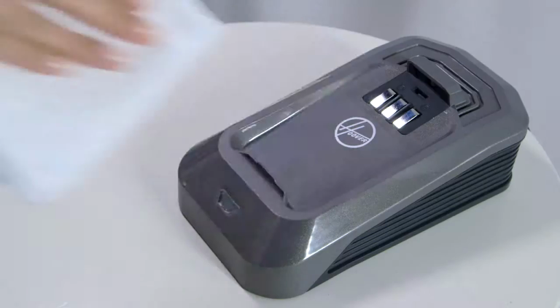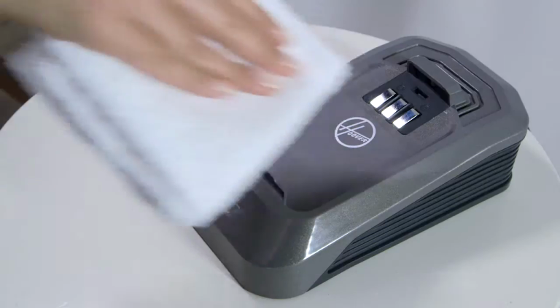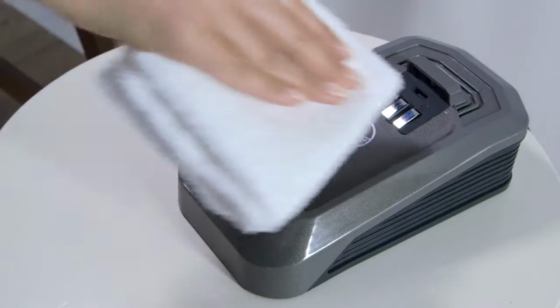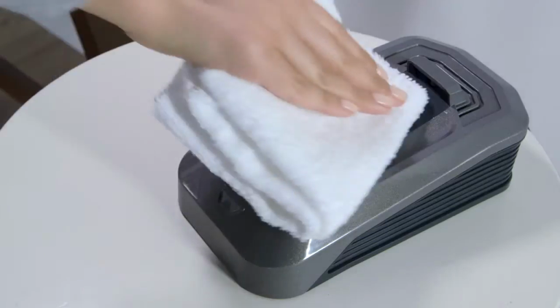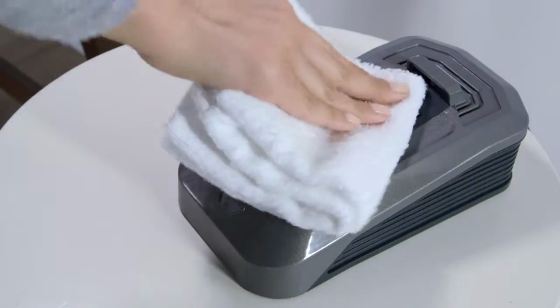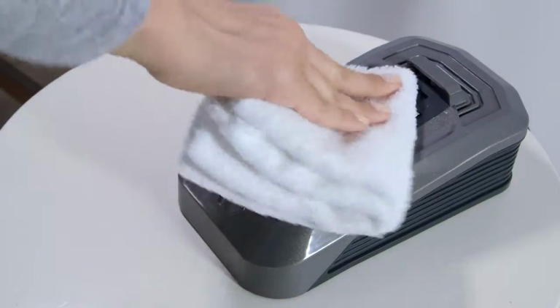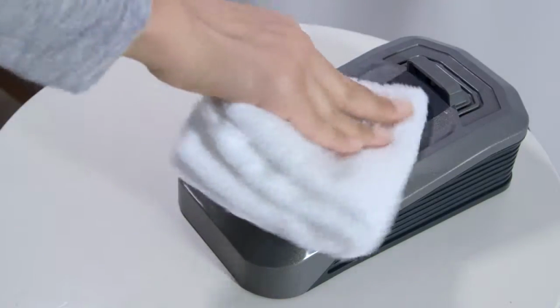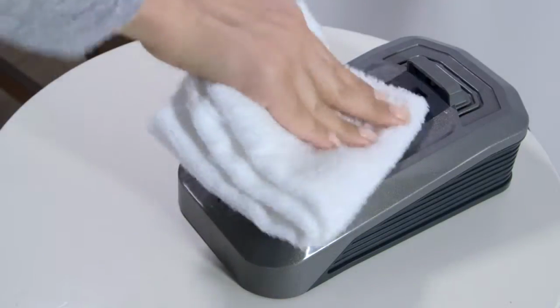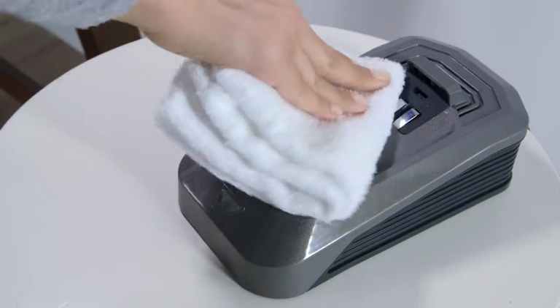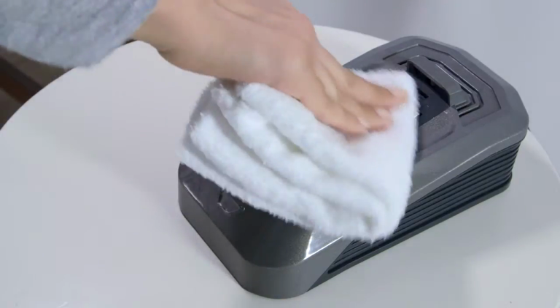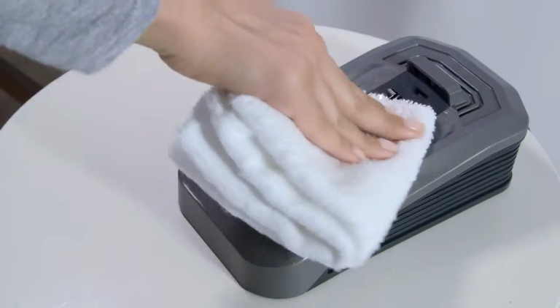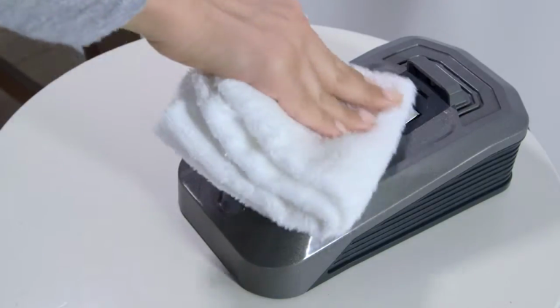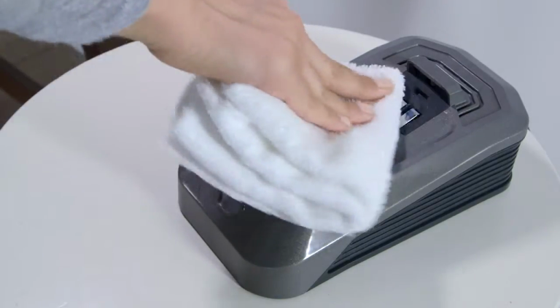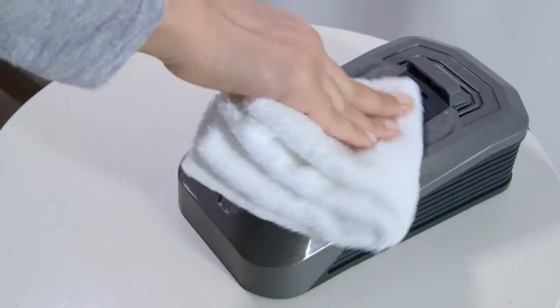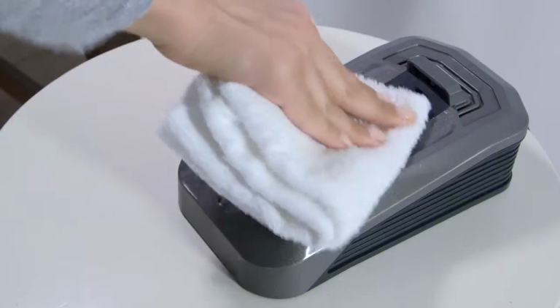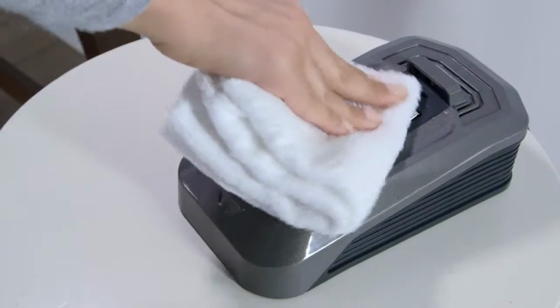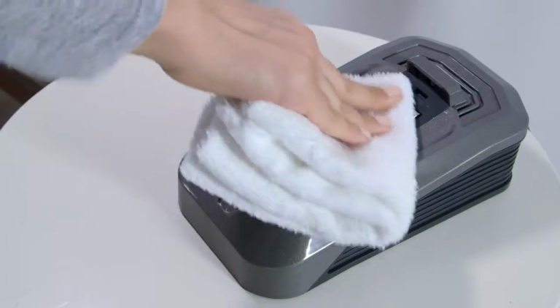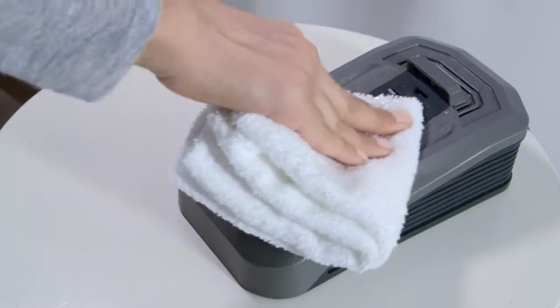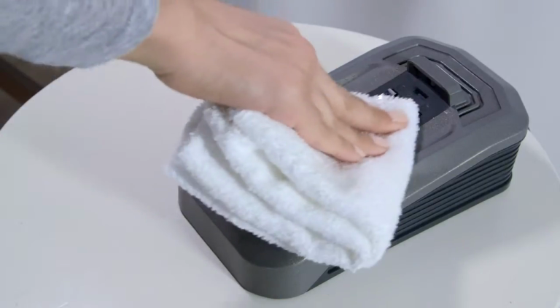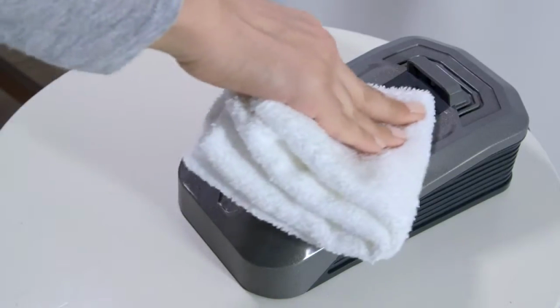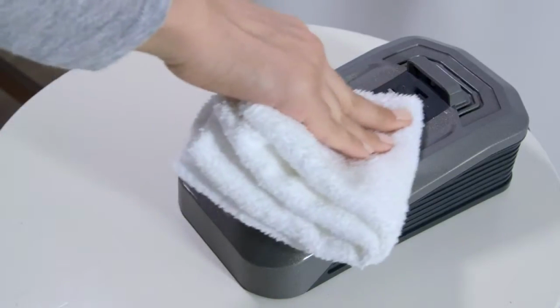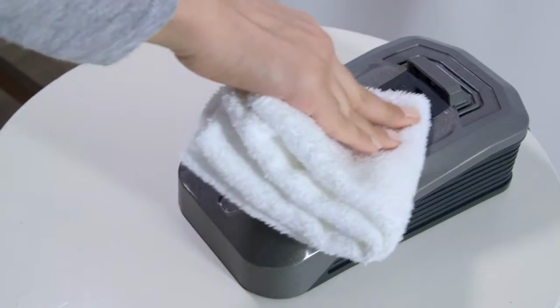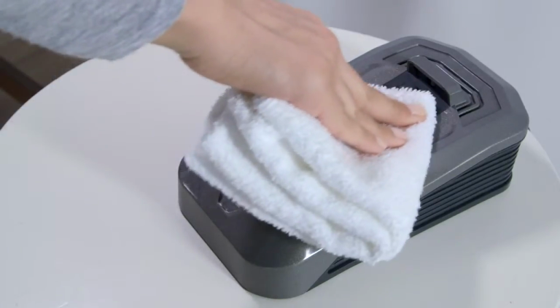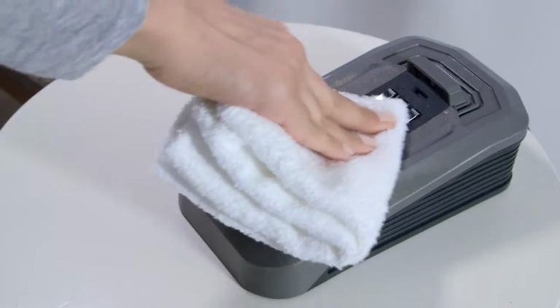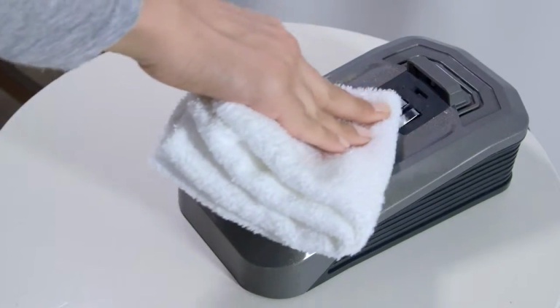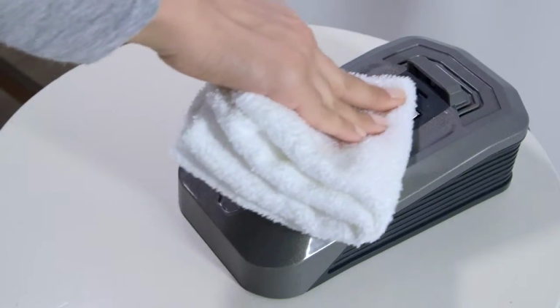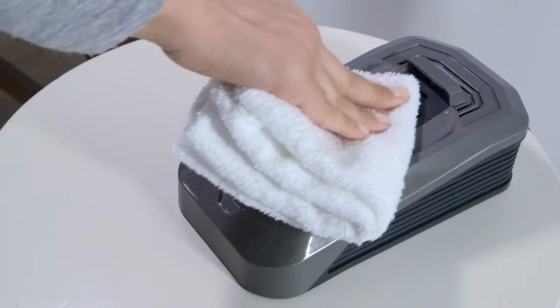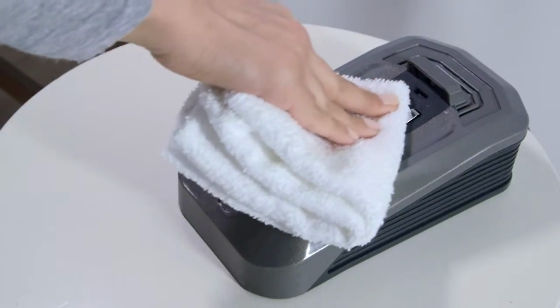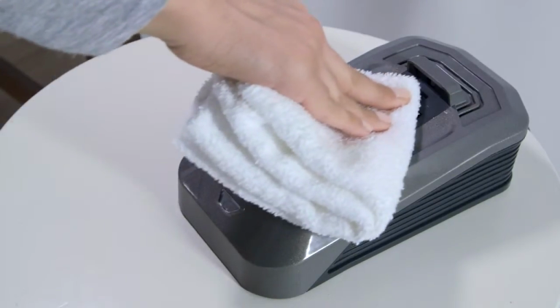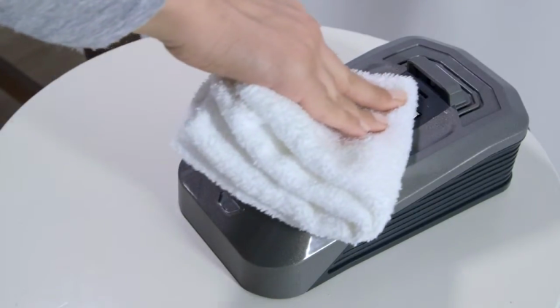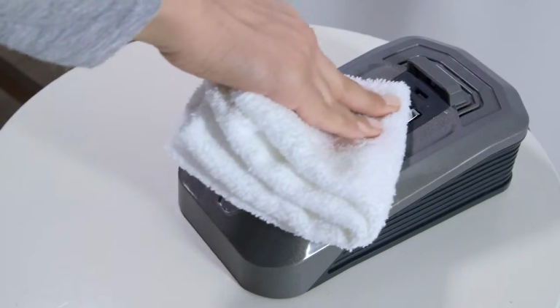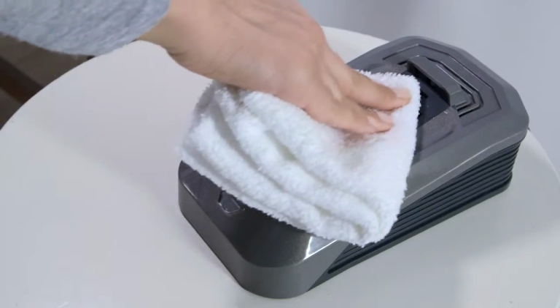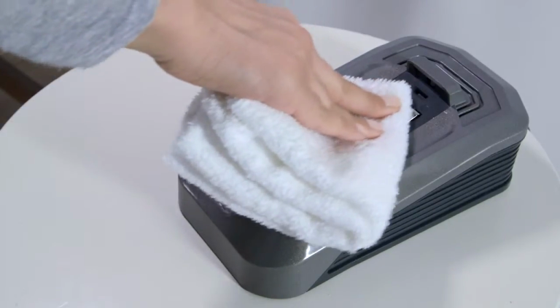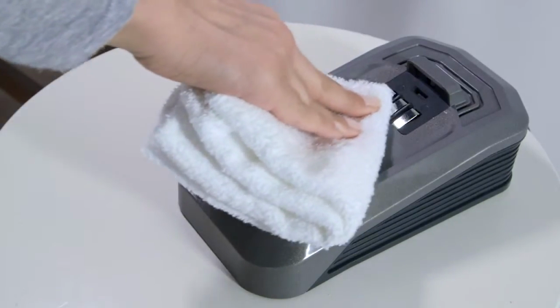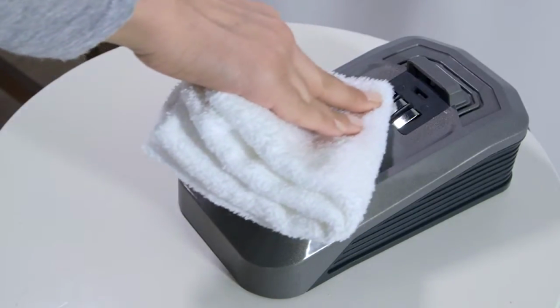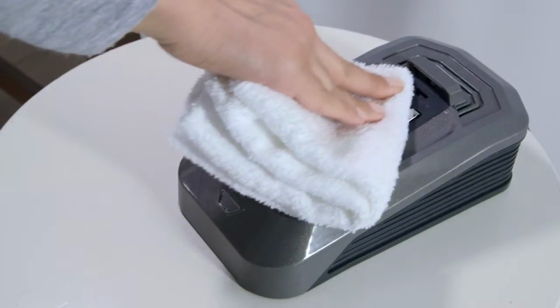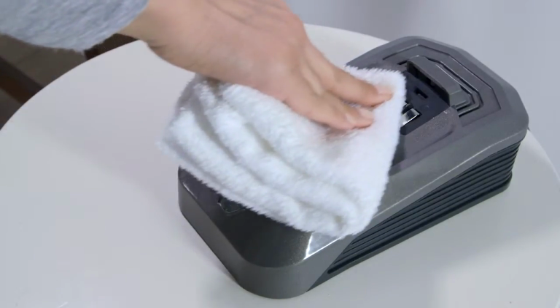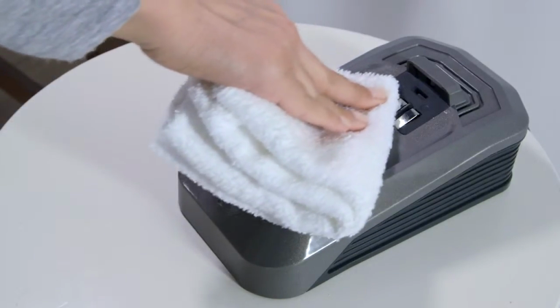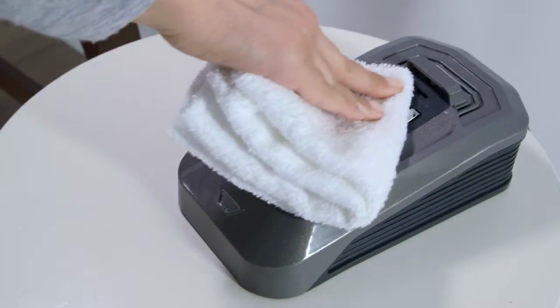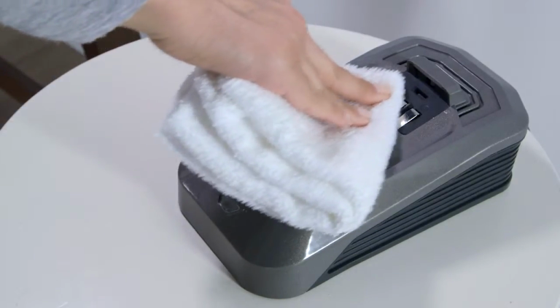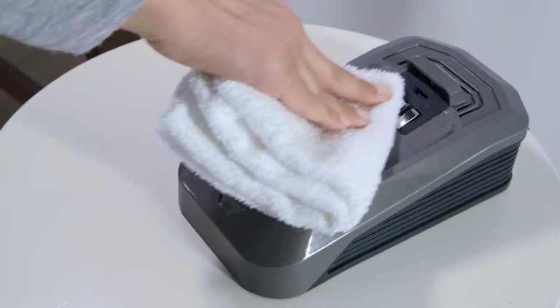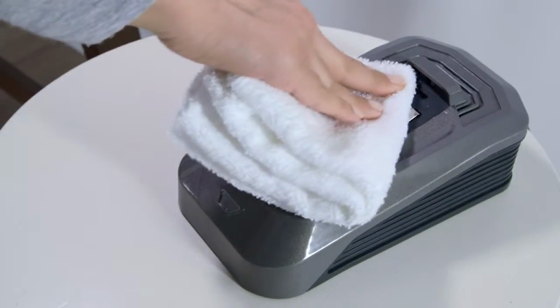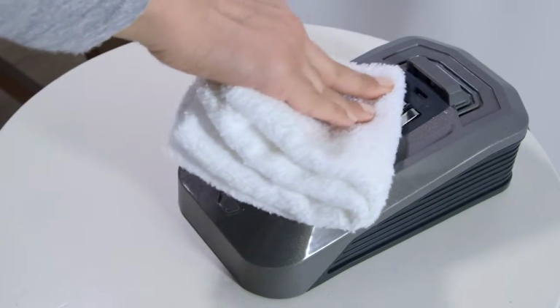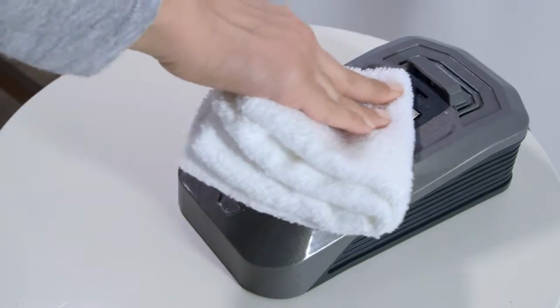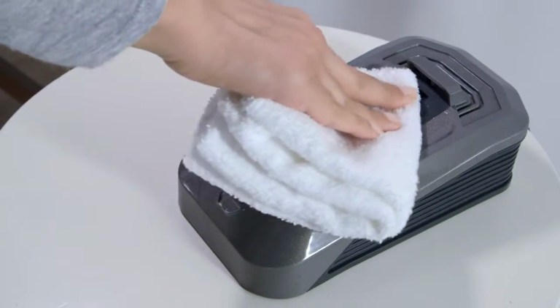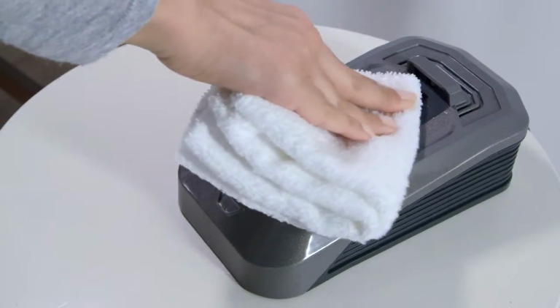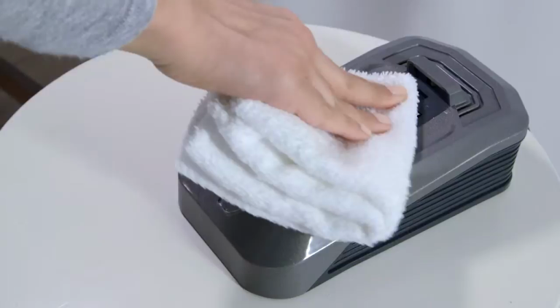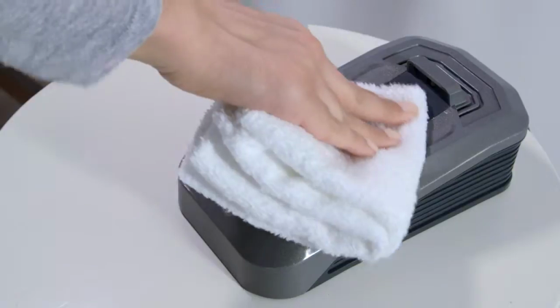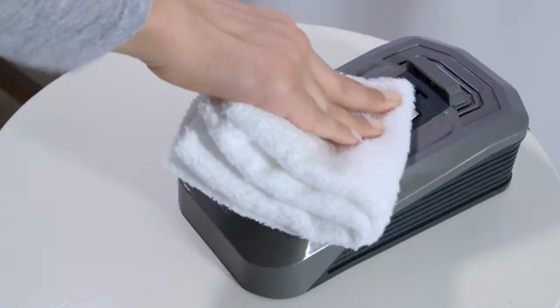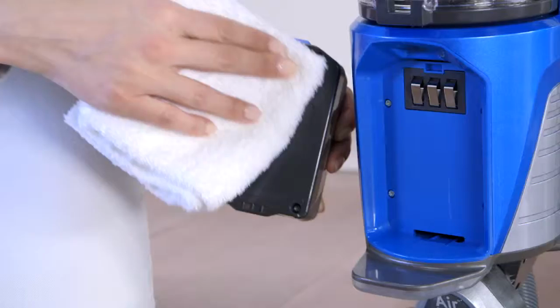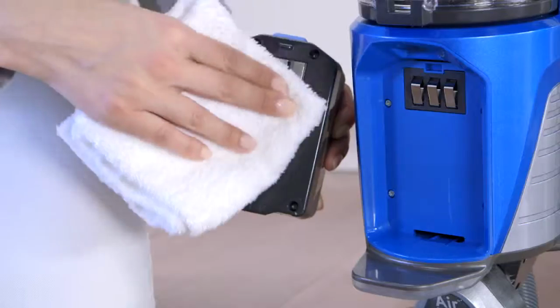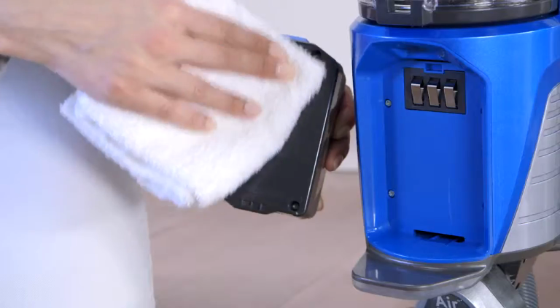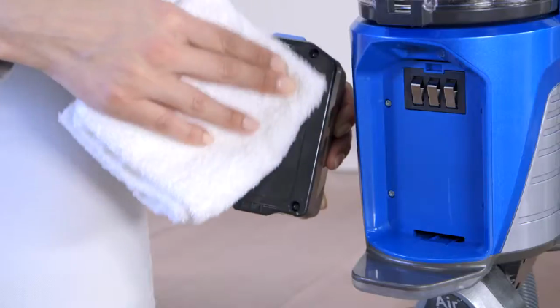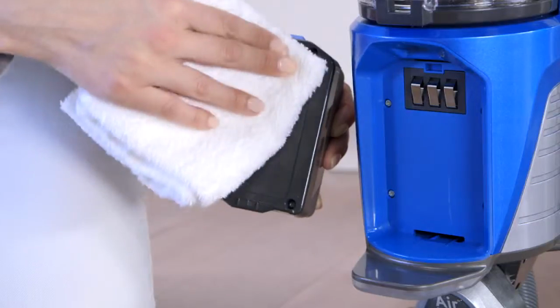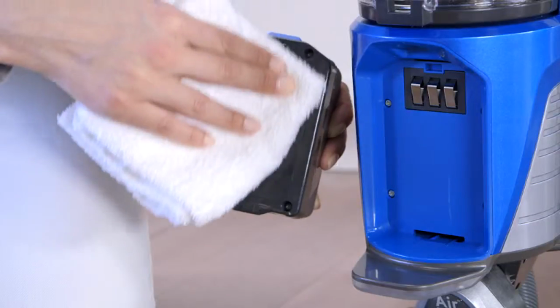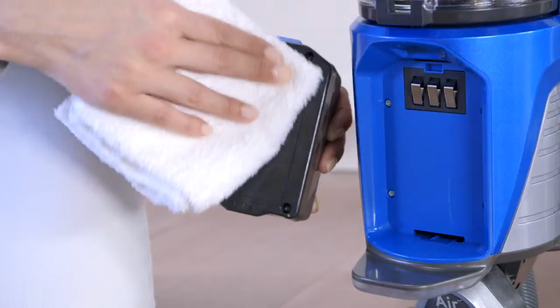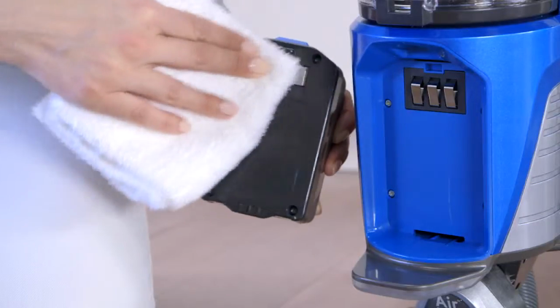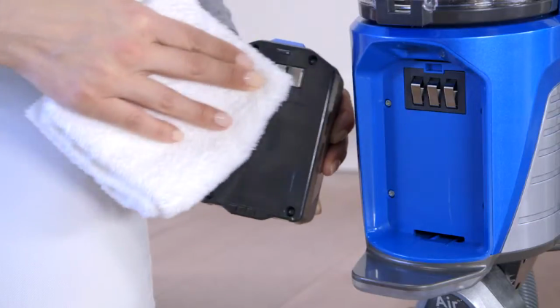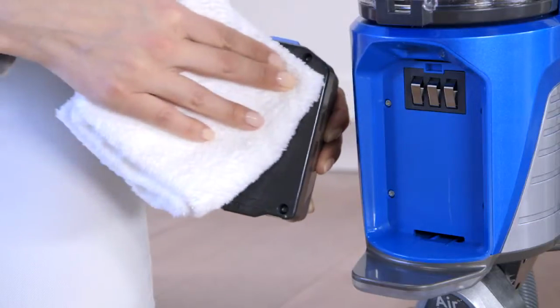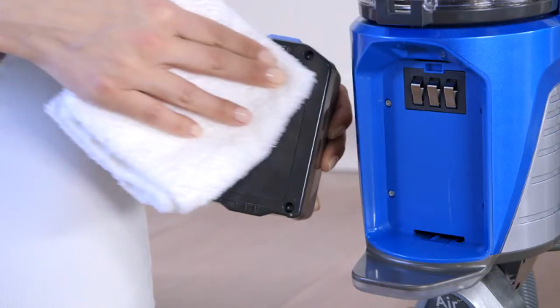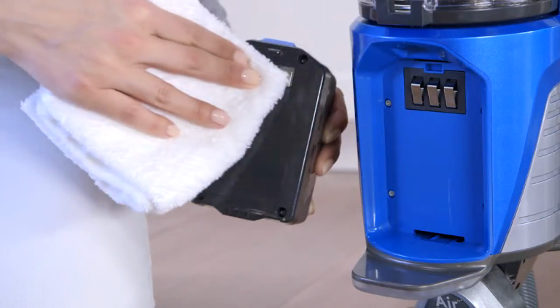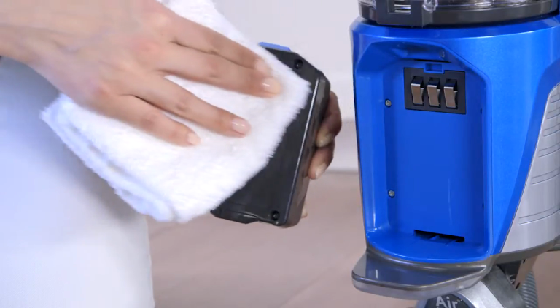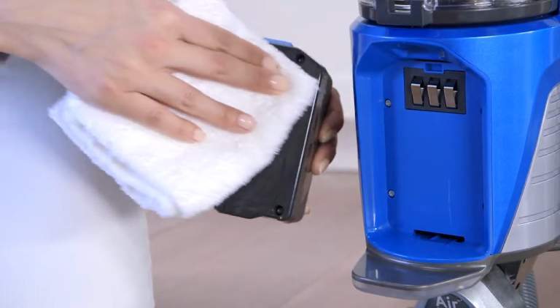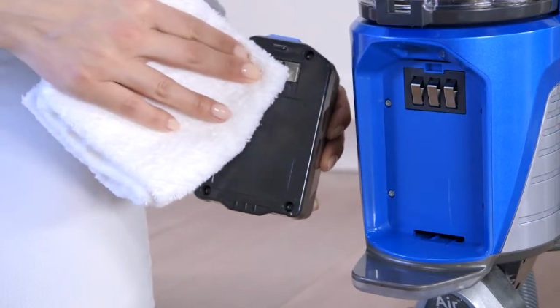Use a dry cloth or soft dusting brush to remove any dust or debris from the terminals on your charger, battery, and vacuum cleaner.